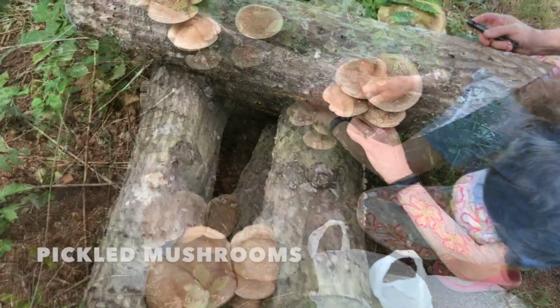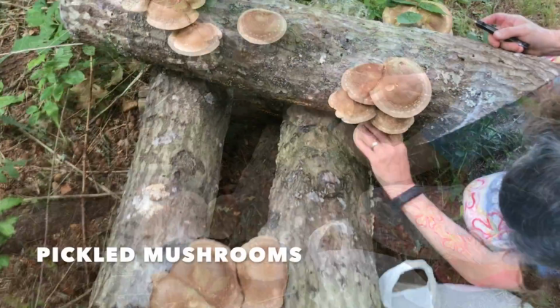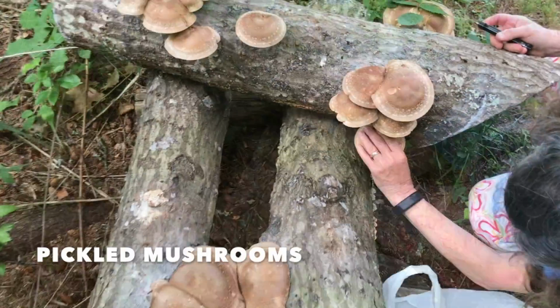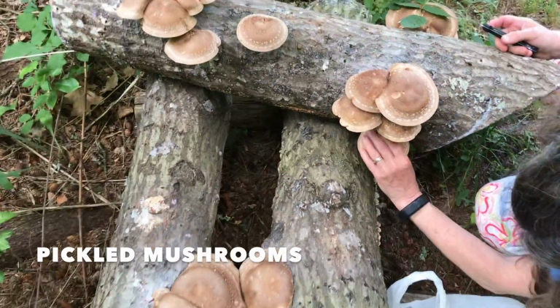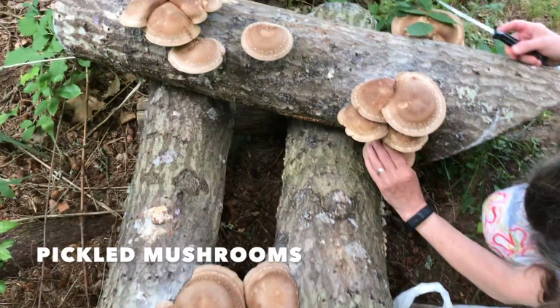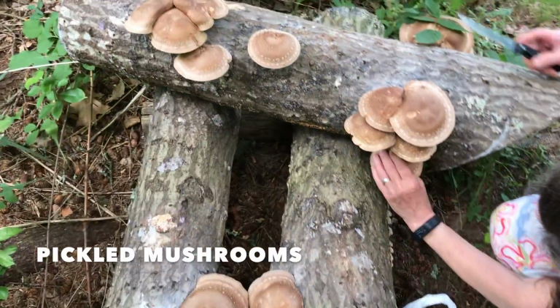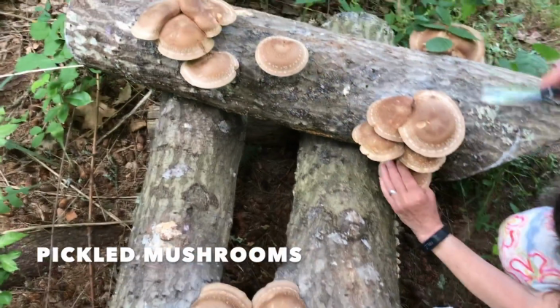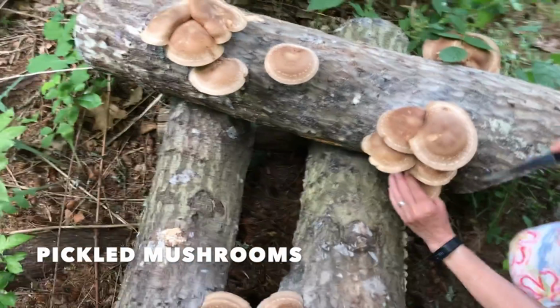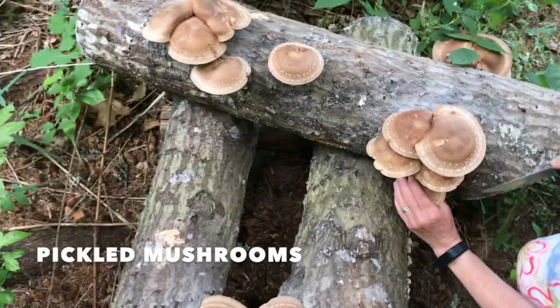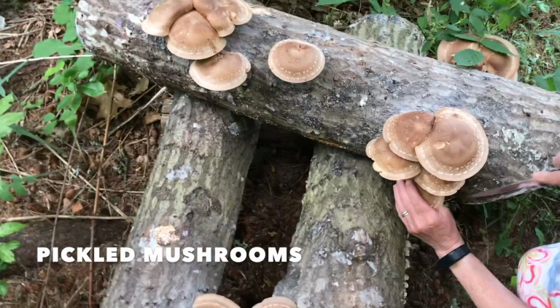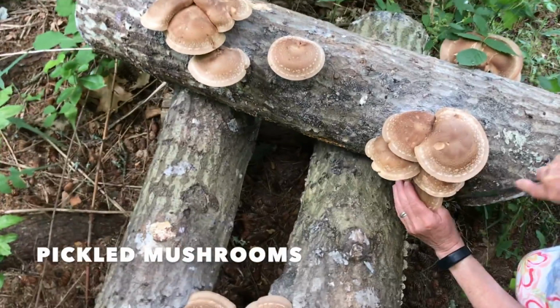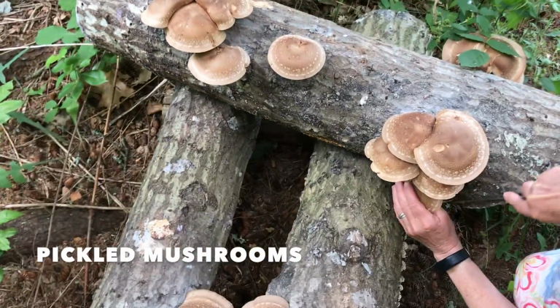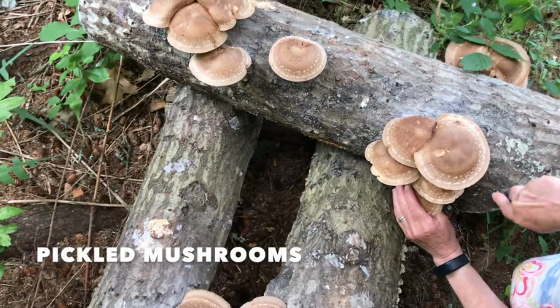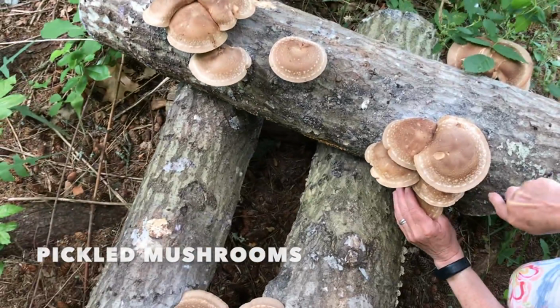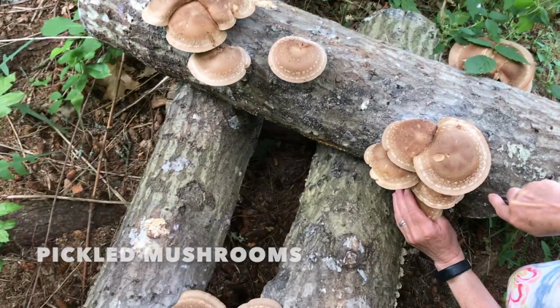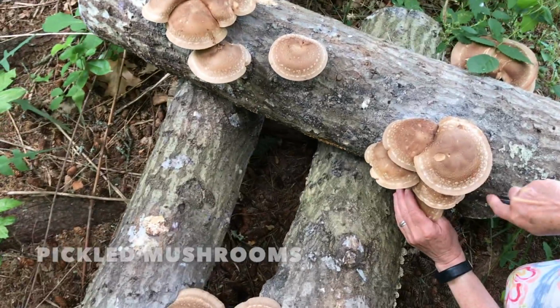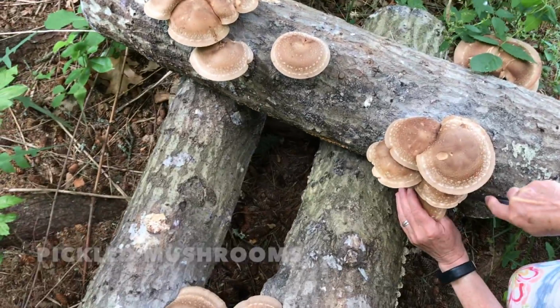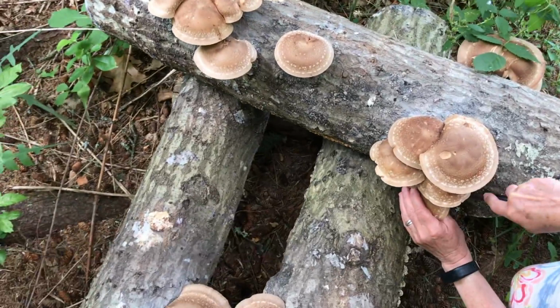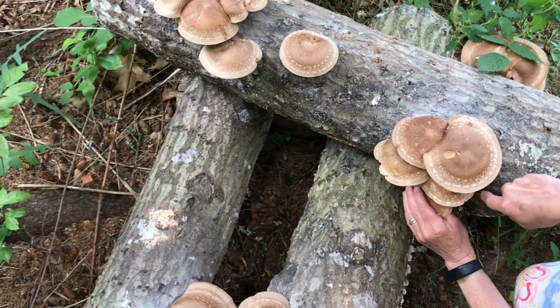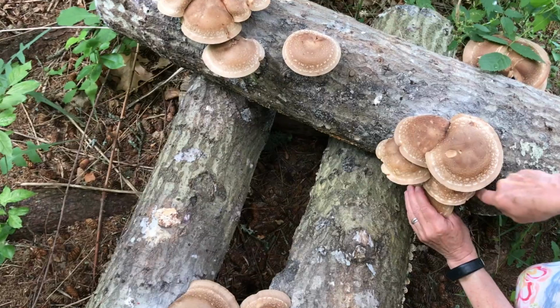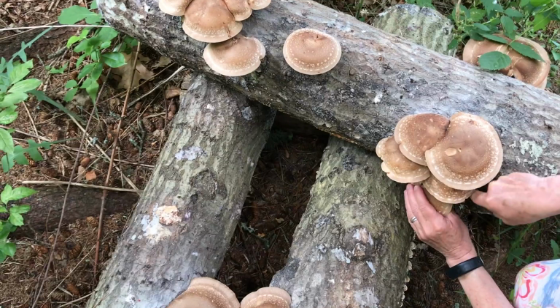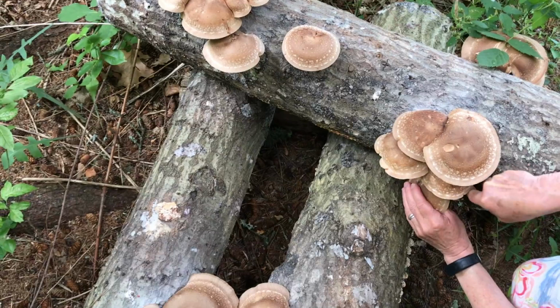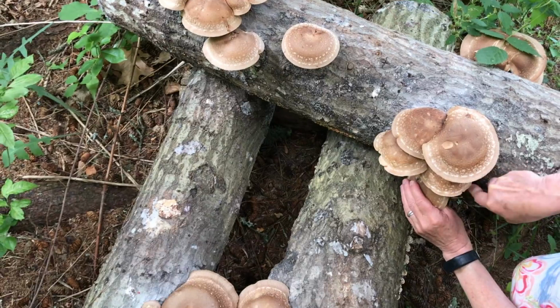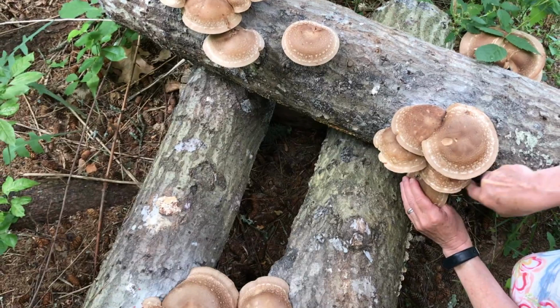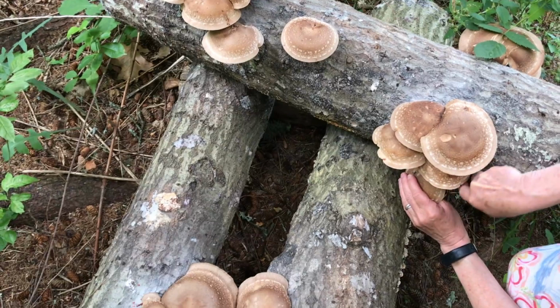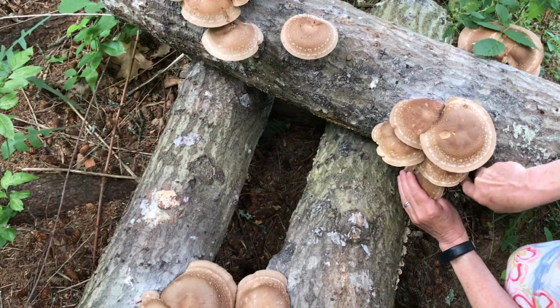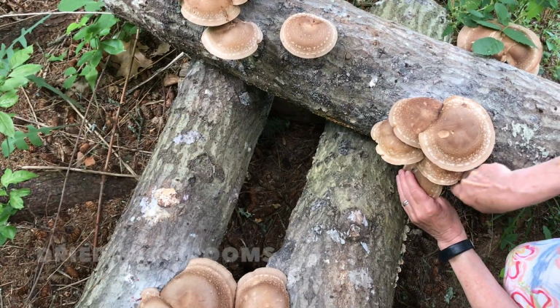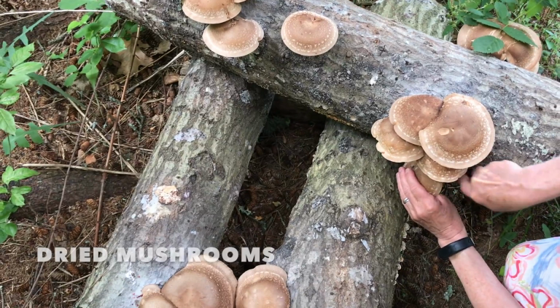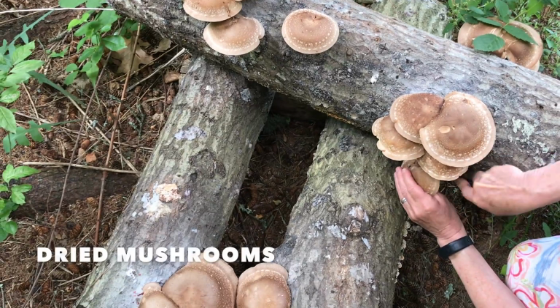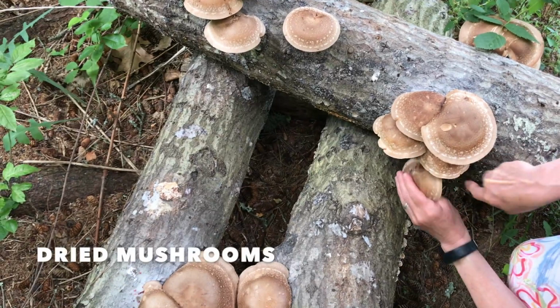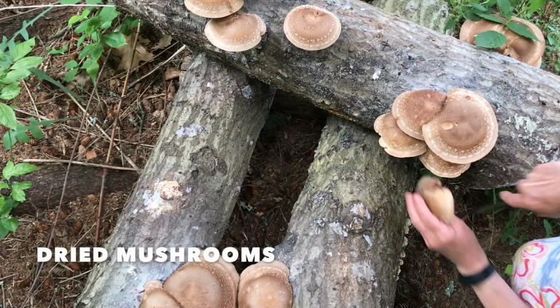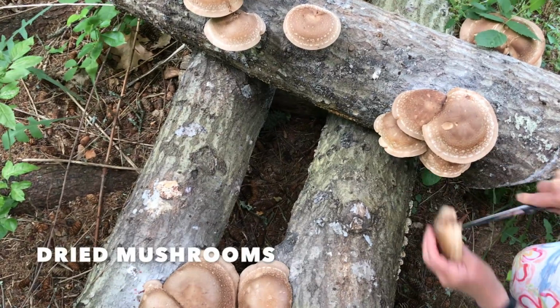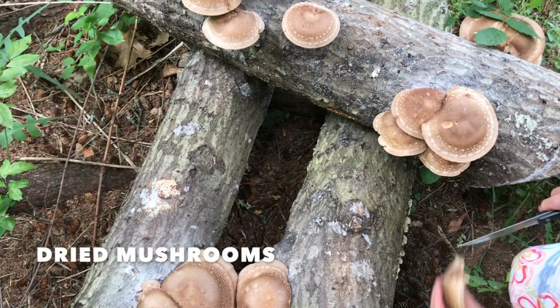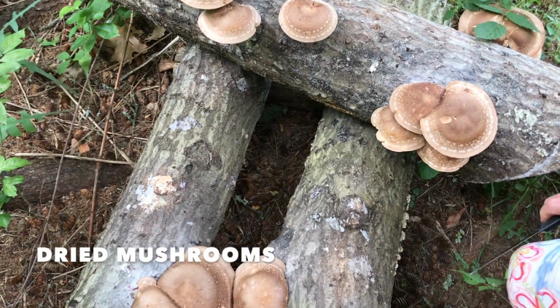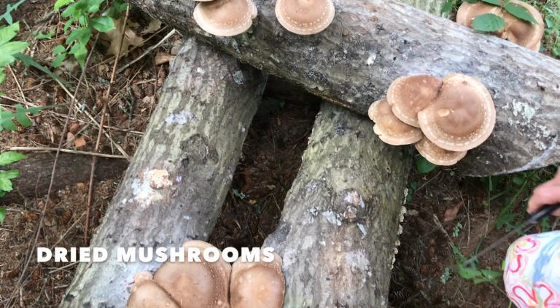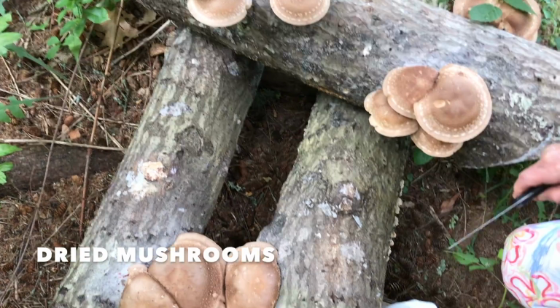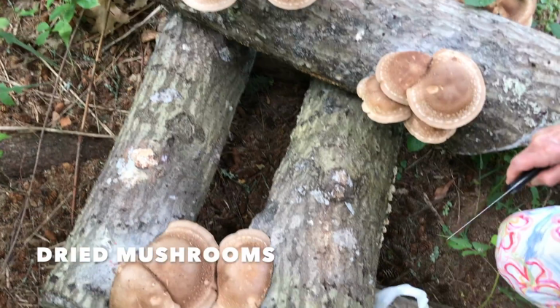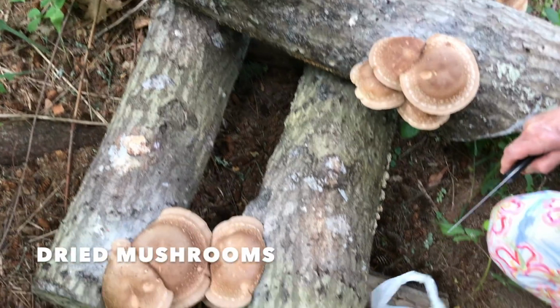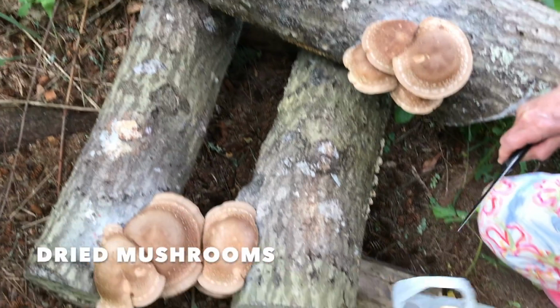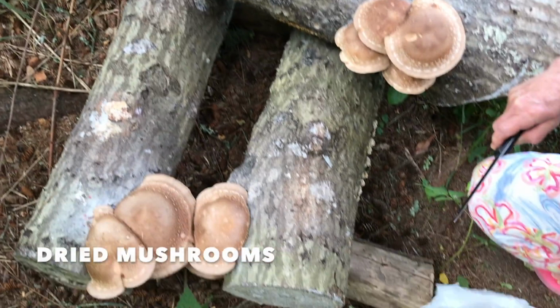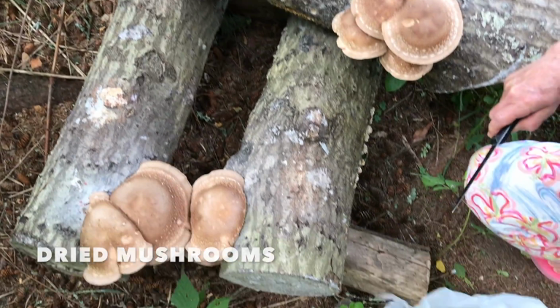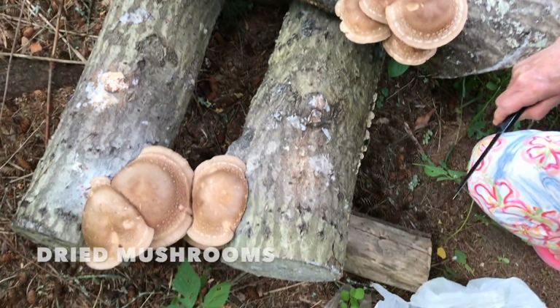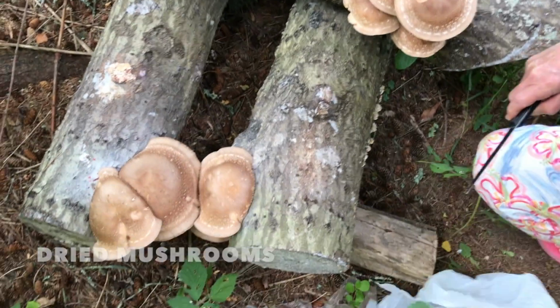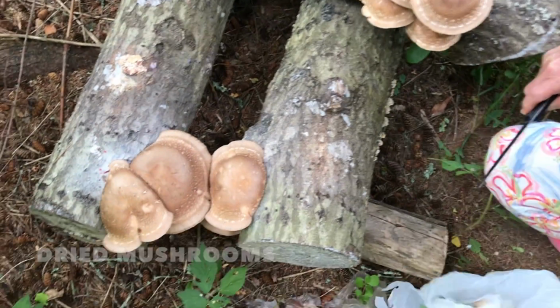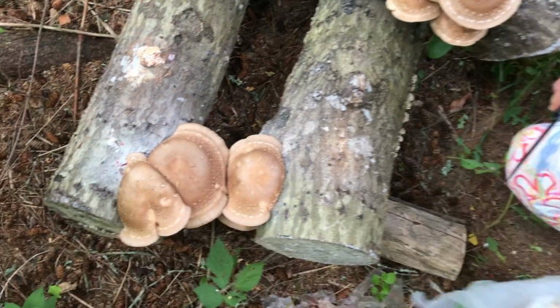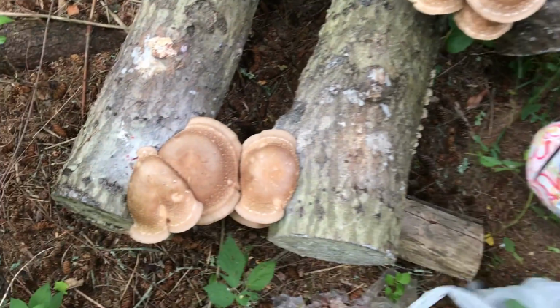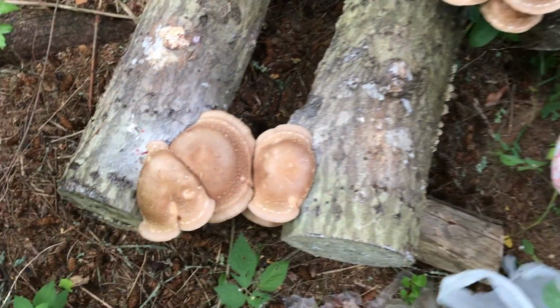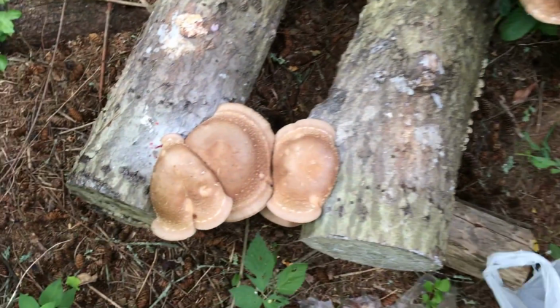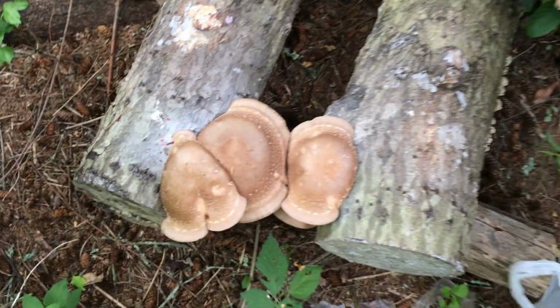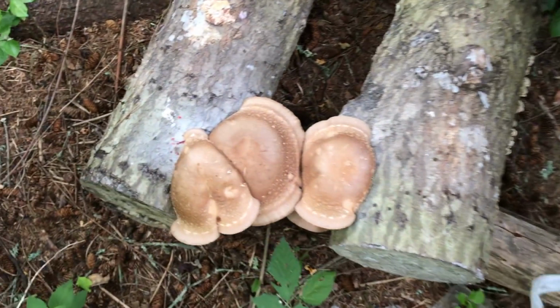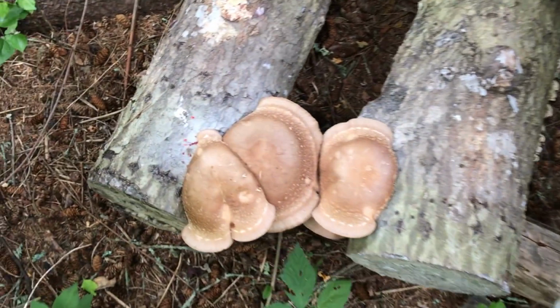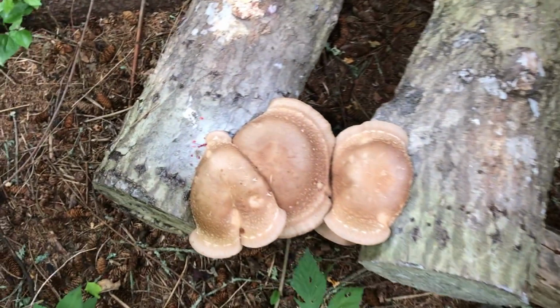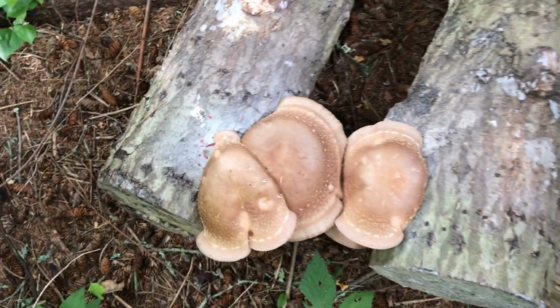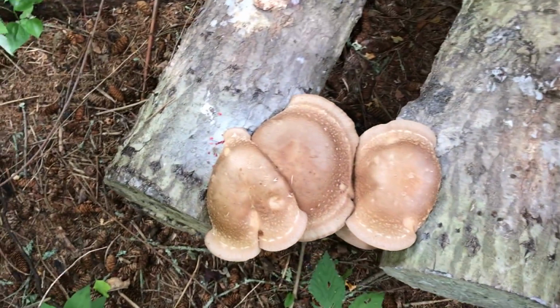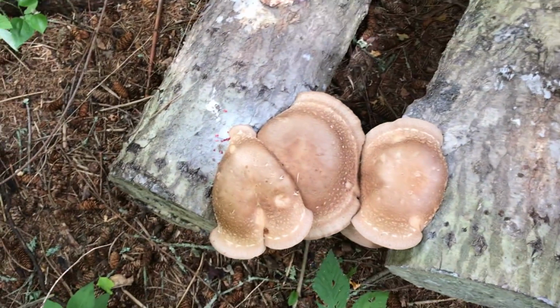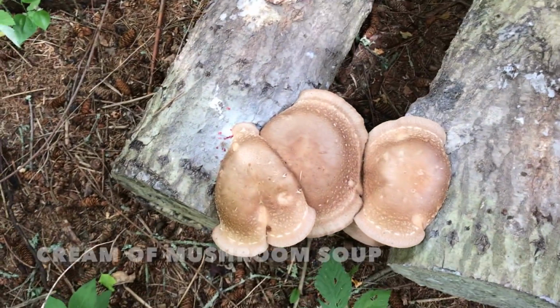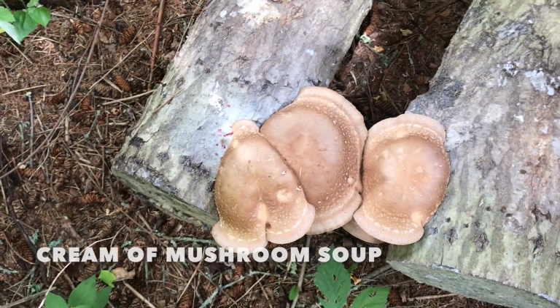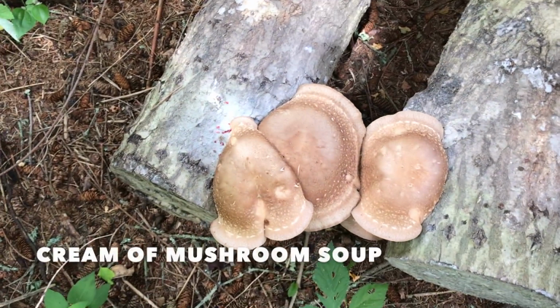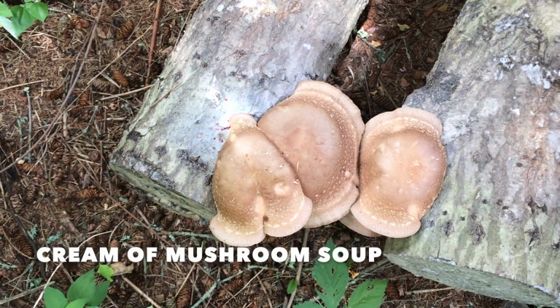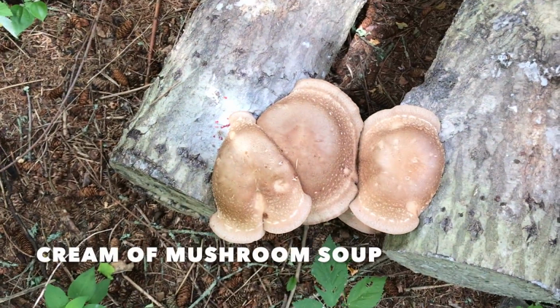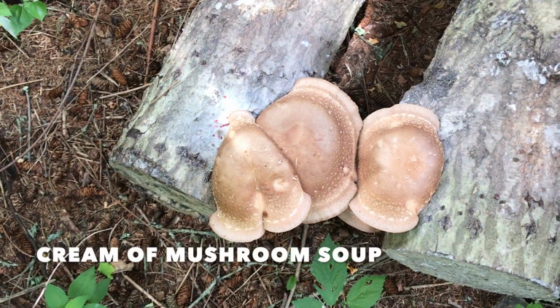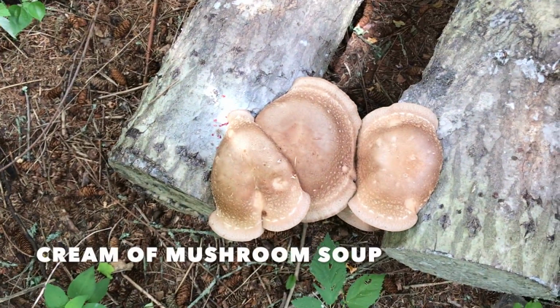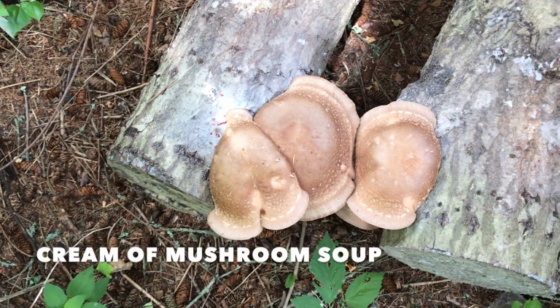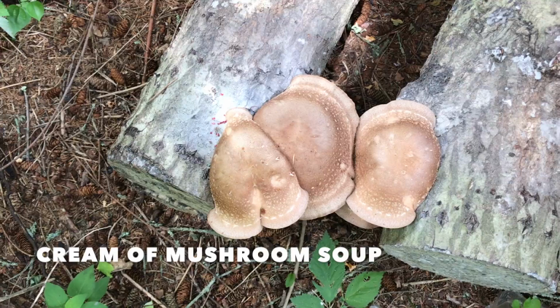All you have to do is saw off the stem close to the log. There you go. Perfect. And look at these beauties. Aren't they something?